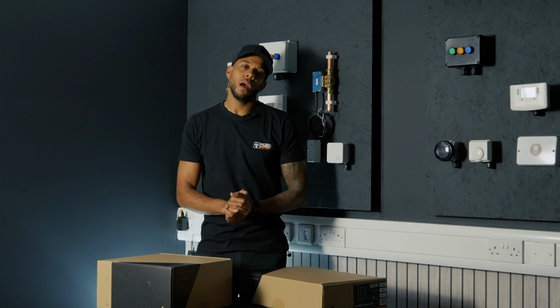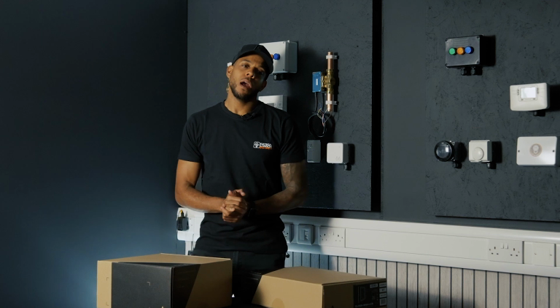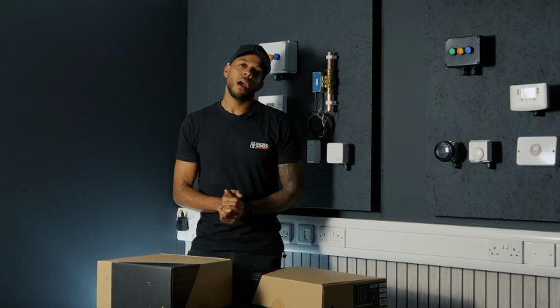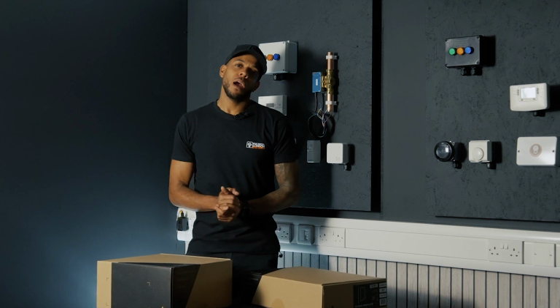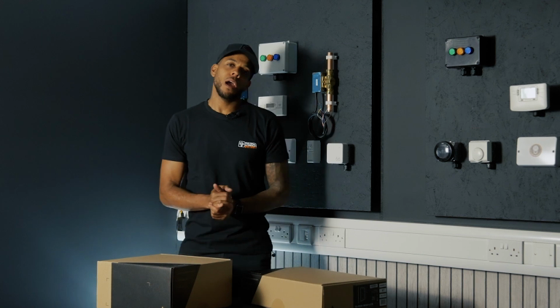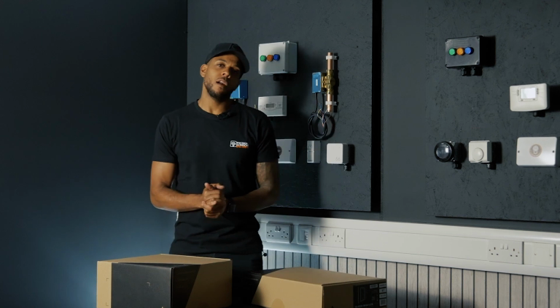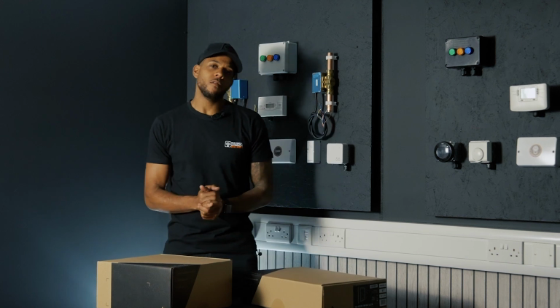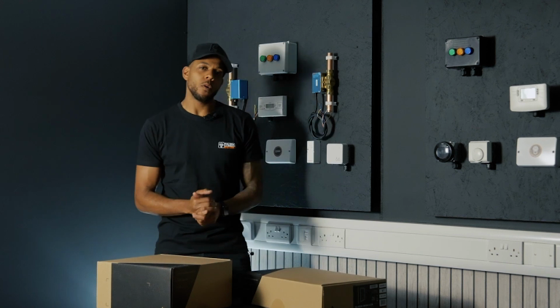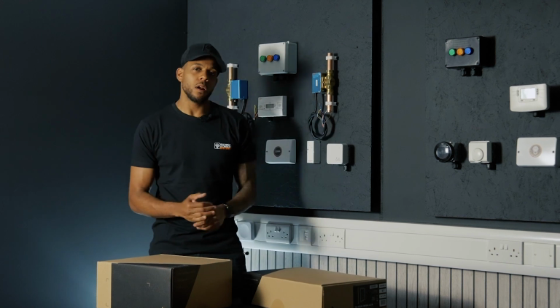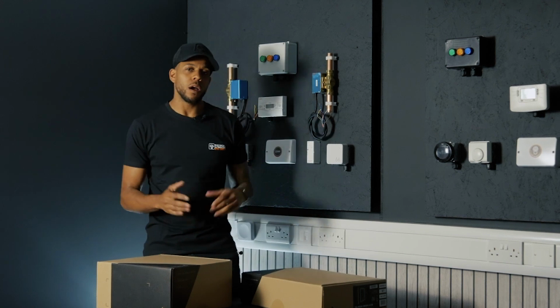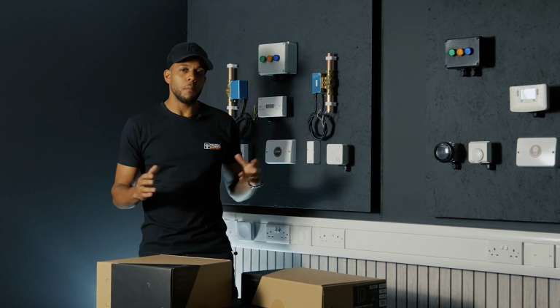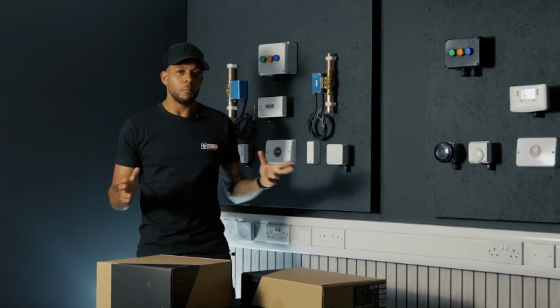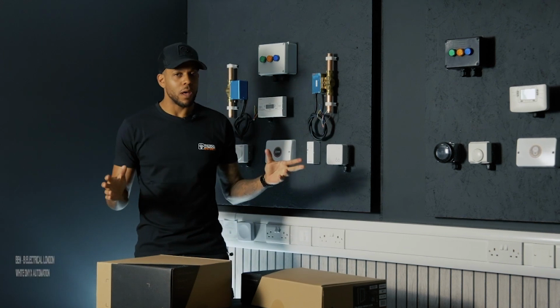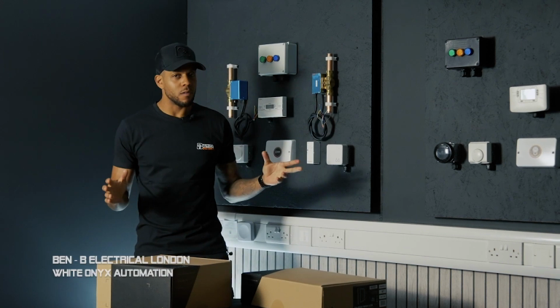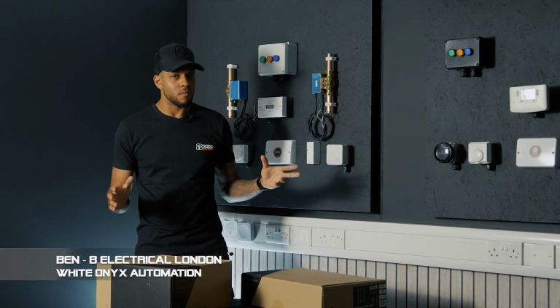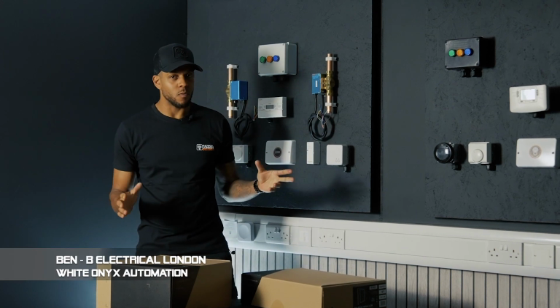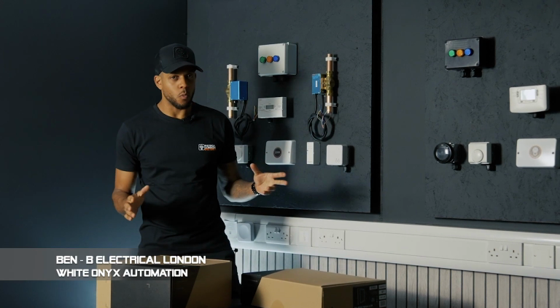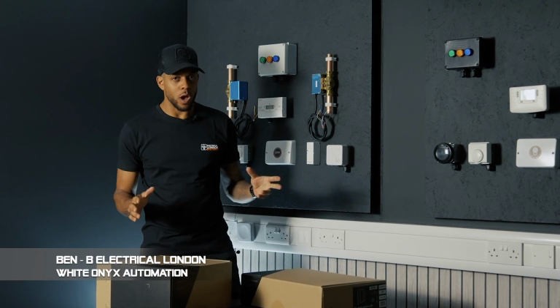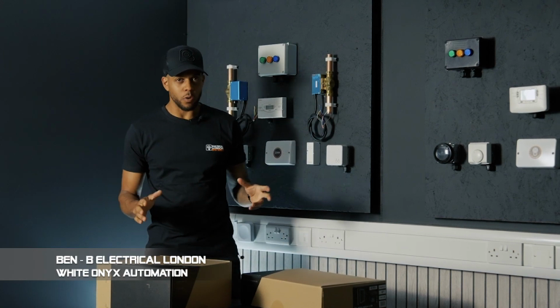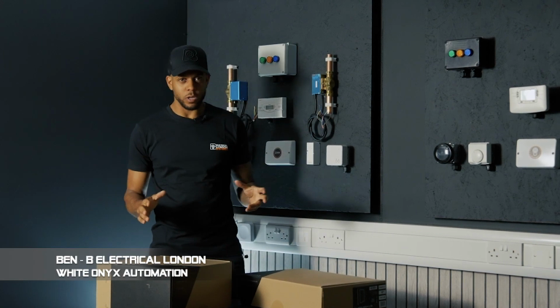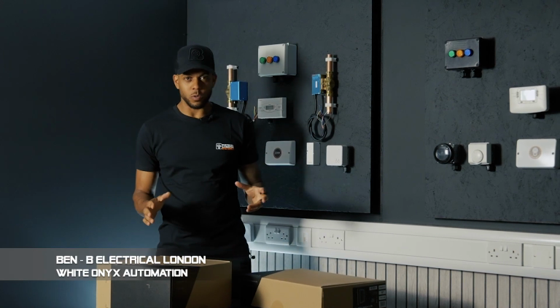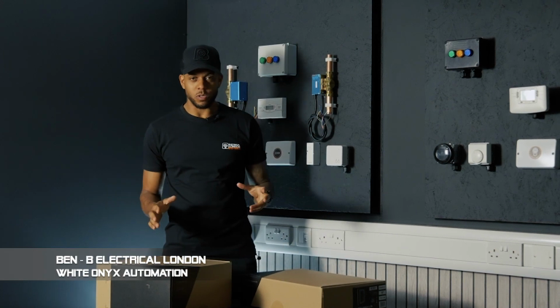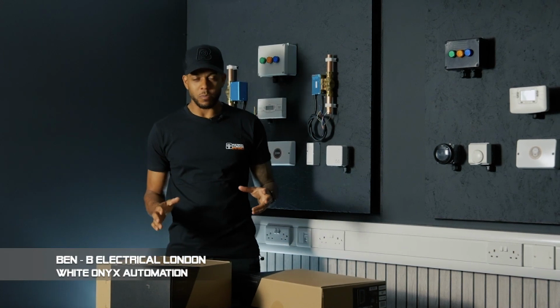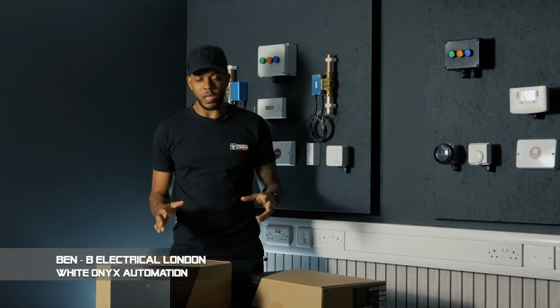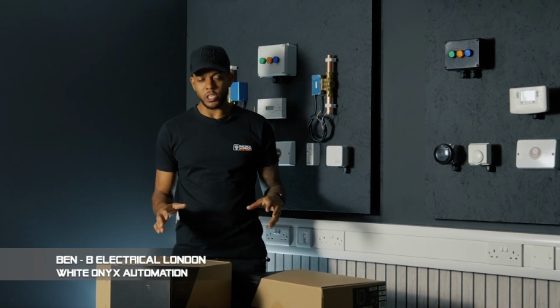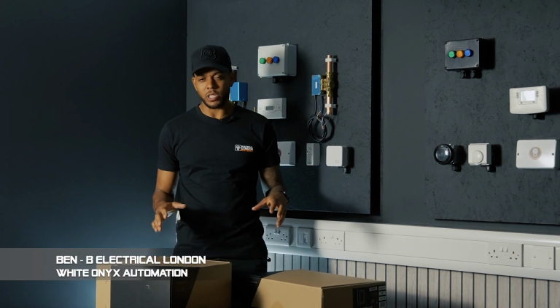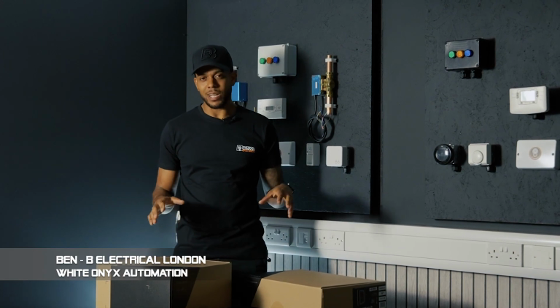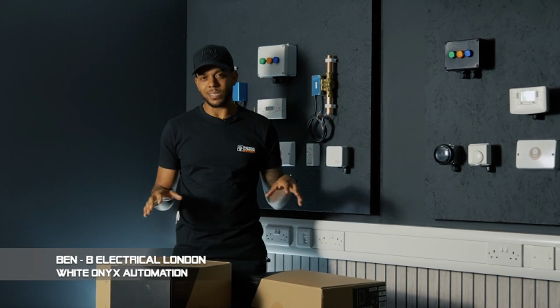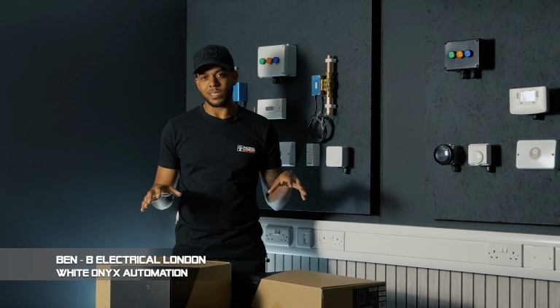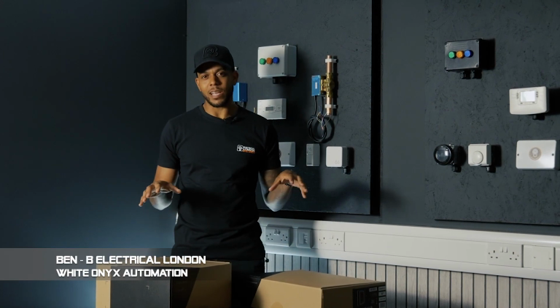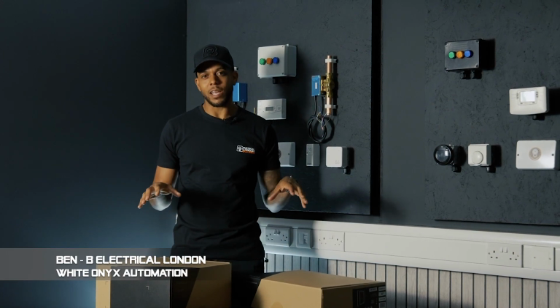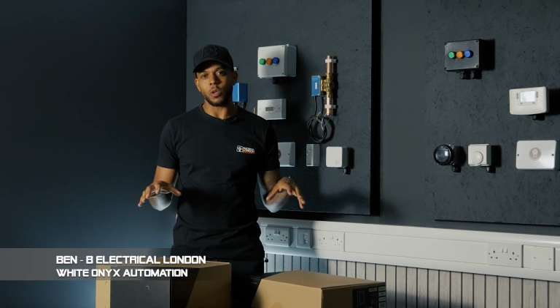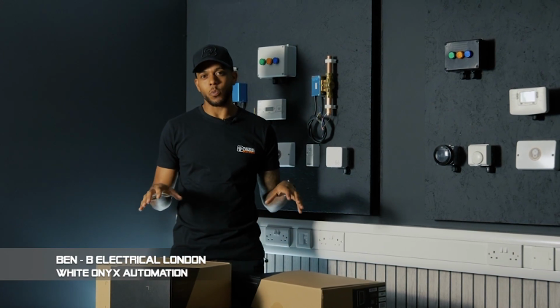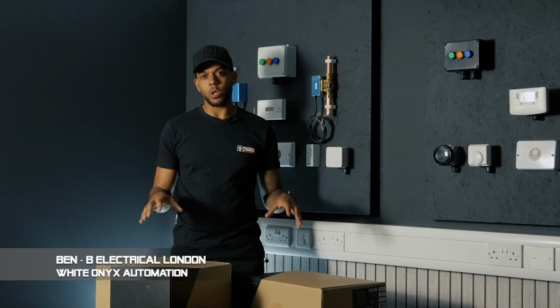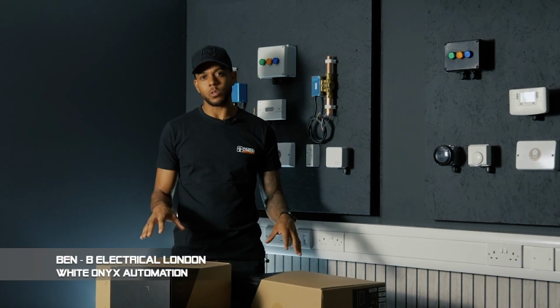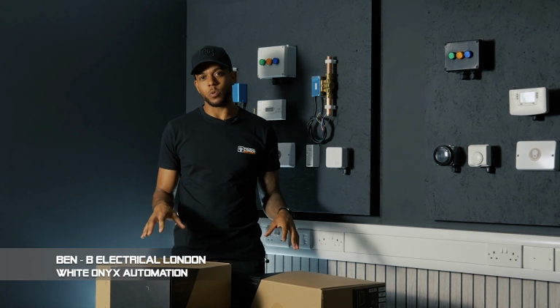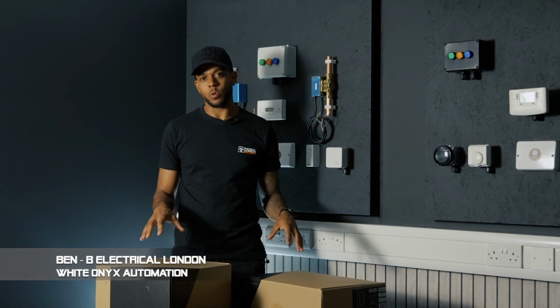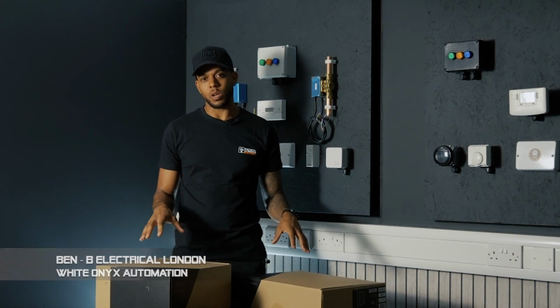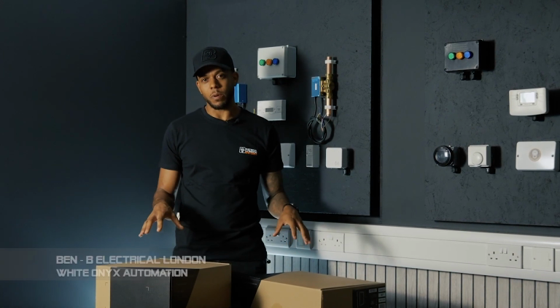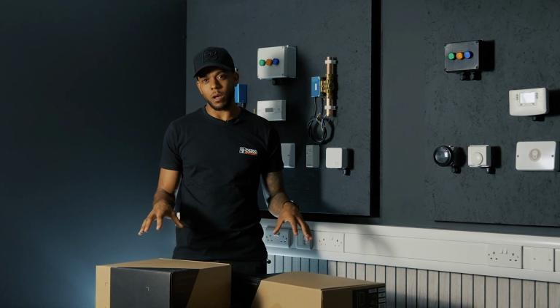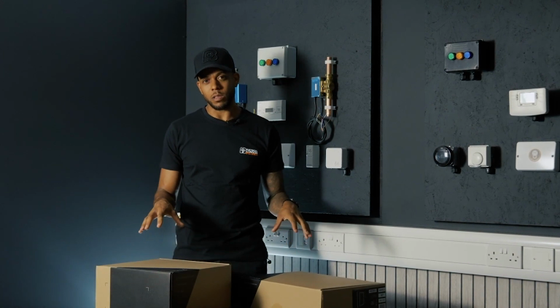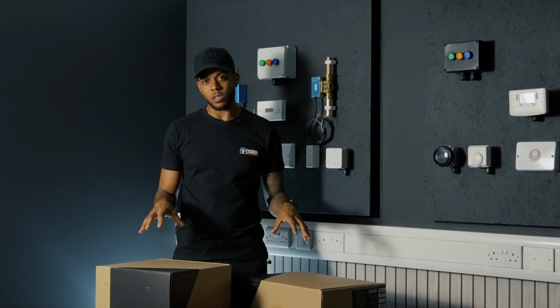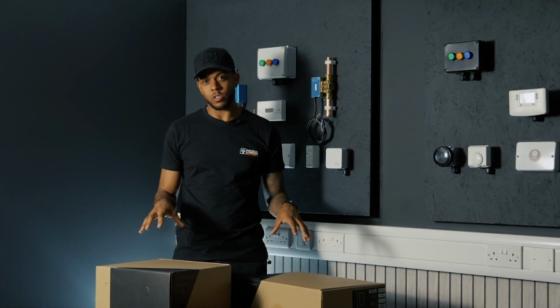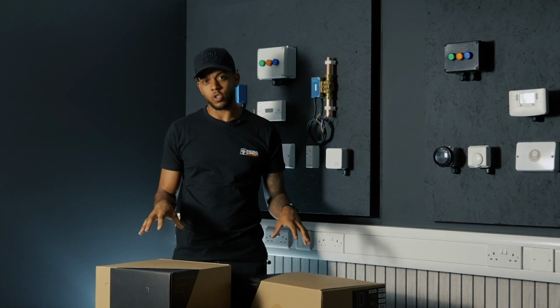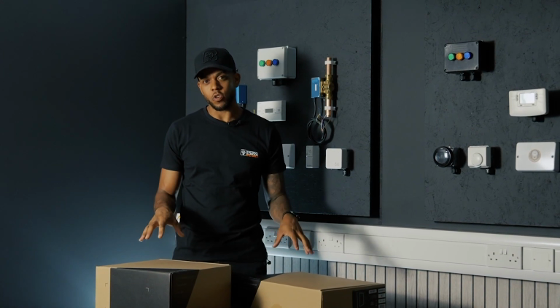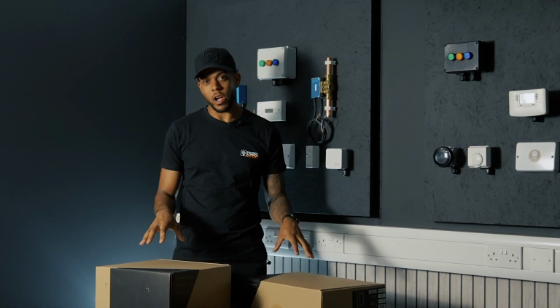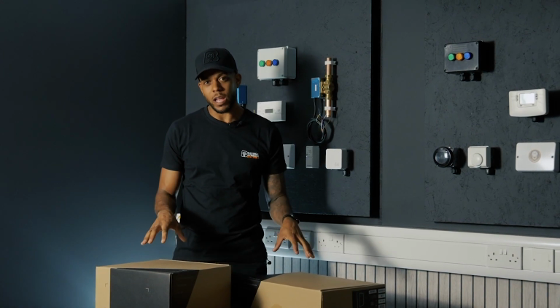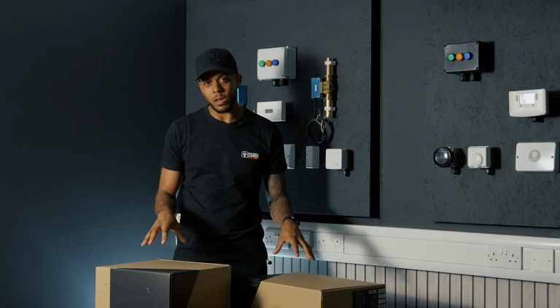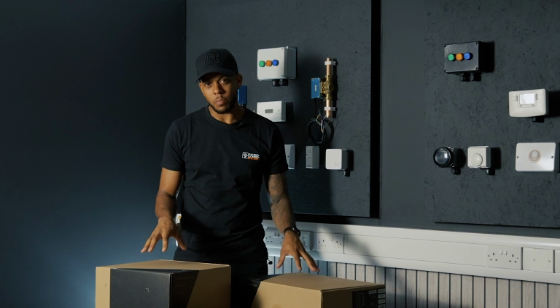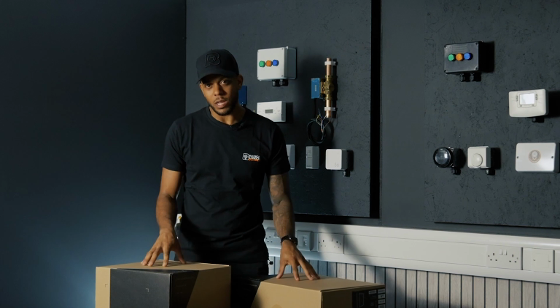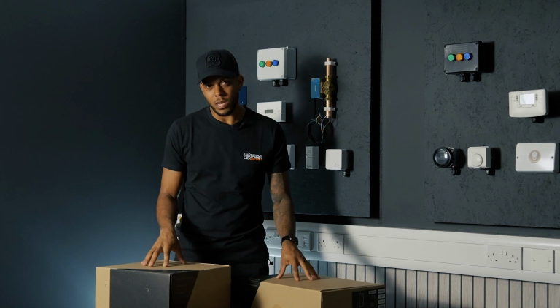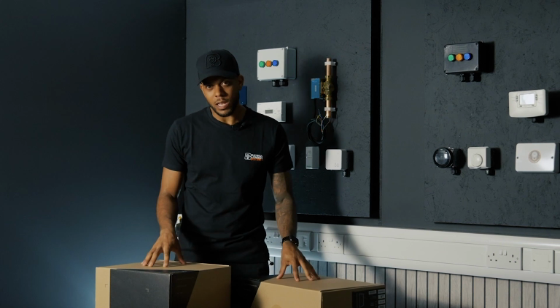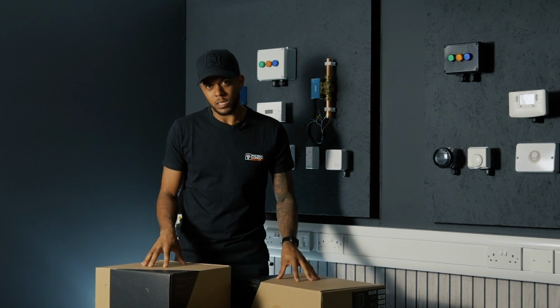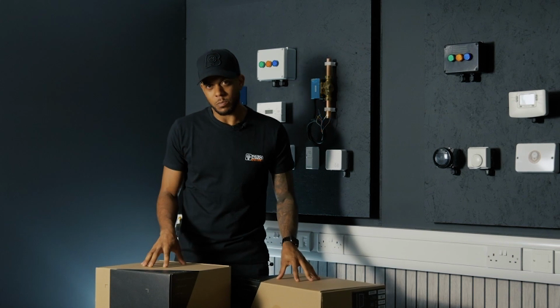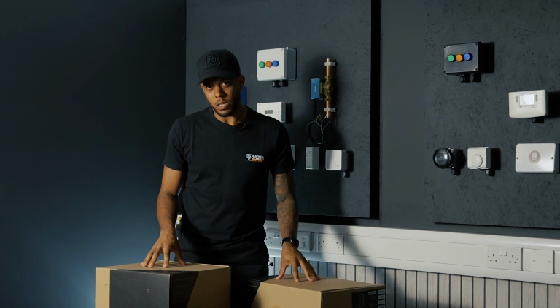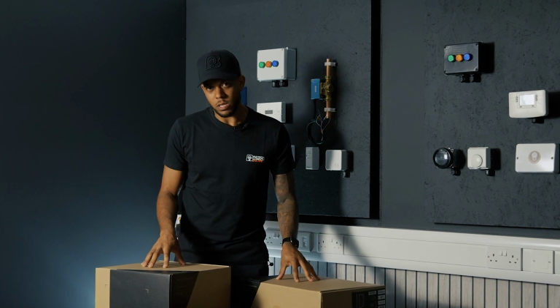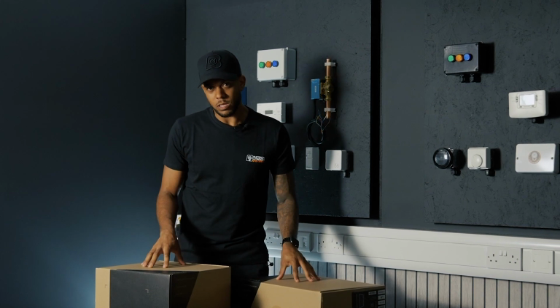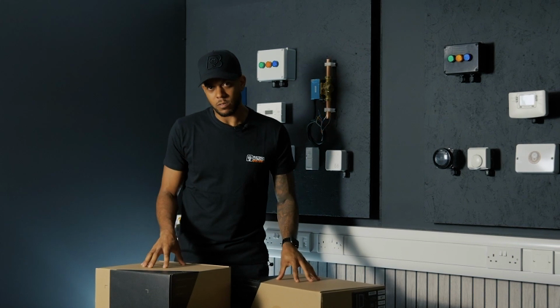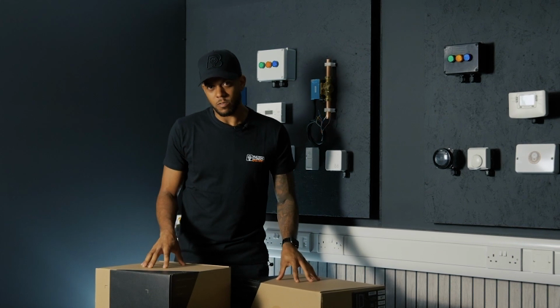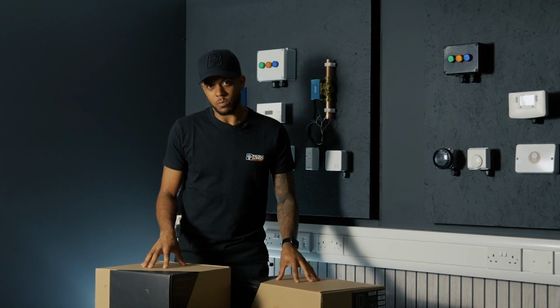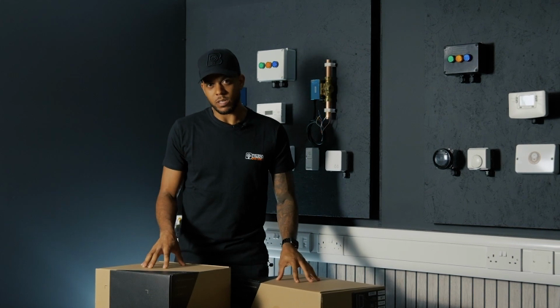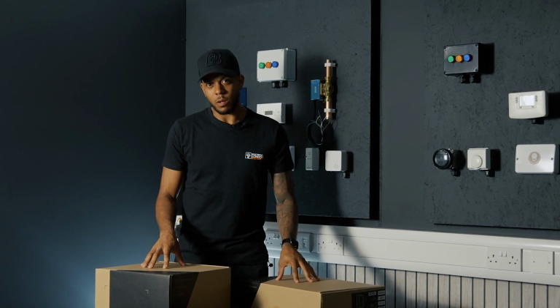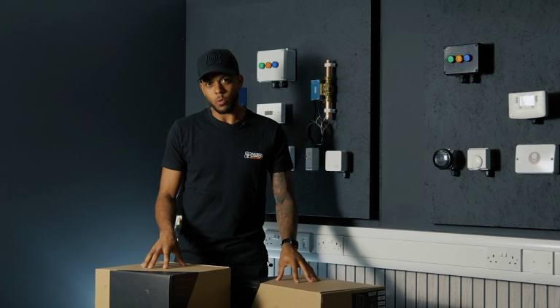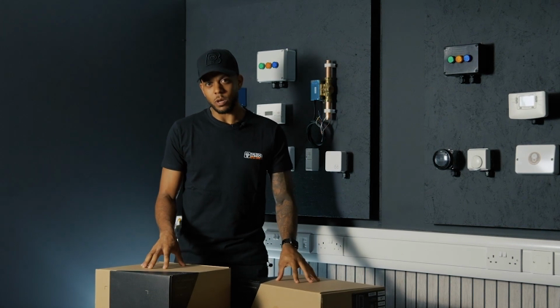Hello everyone, I'm Ben from White Olex Automation and today we are talking about these Triad PDX speakers from Snap One.